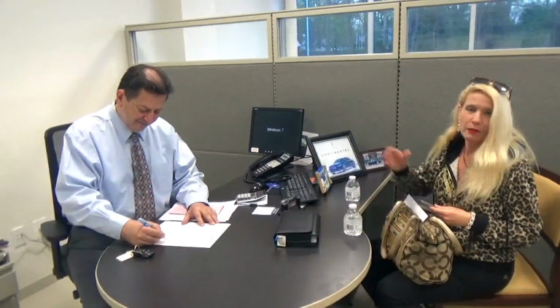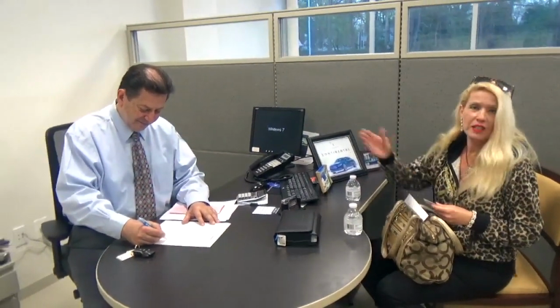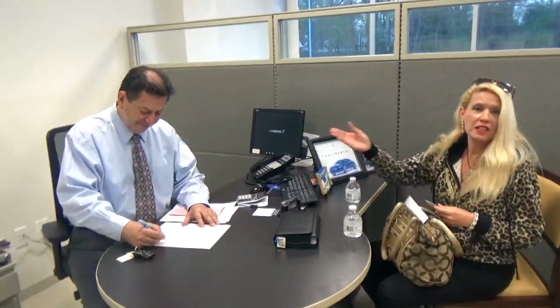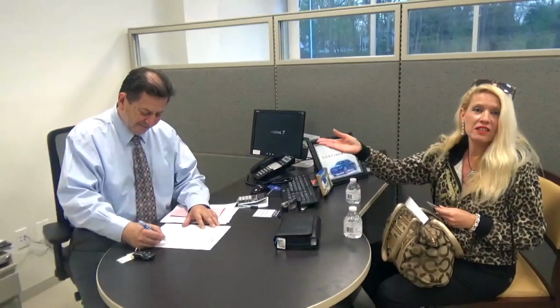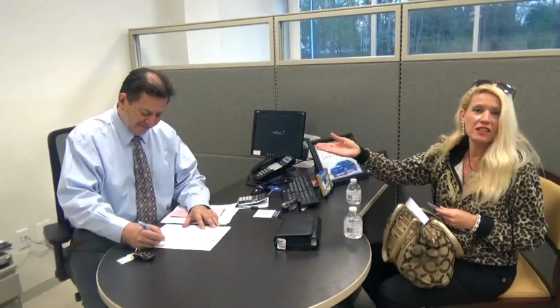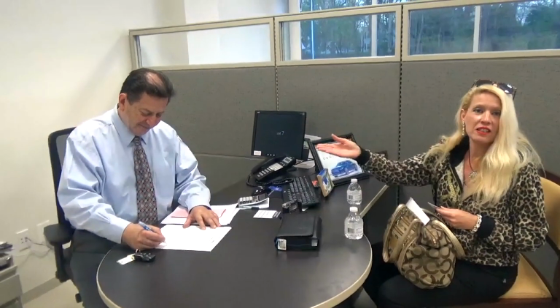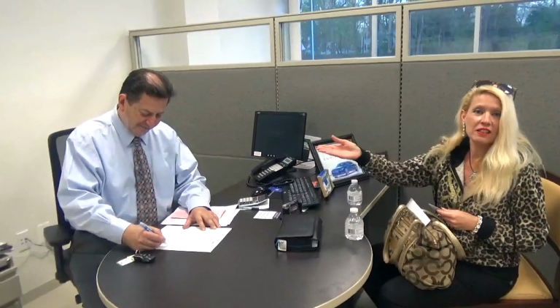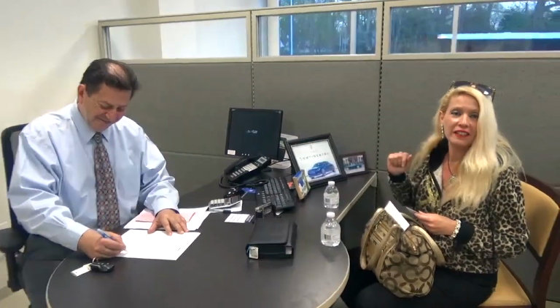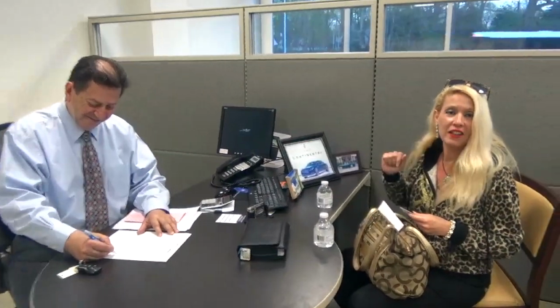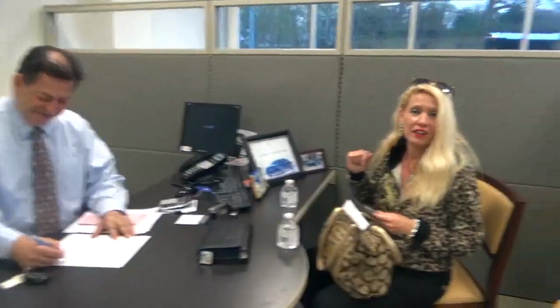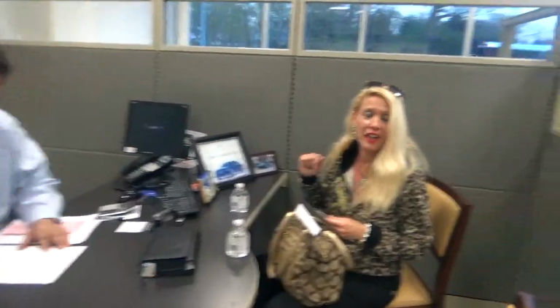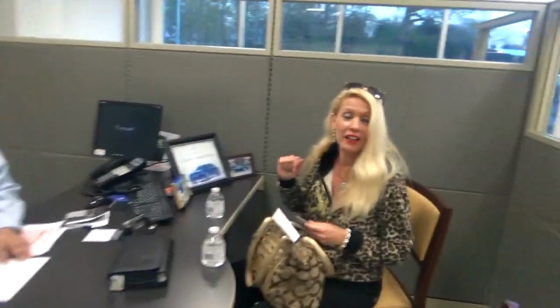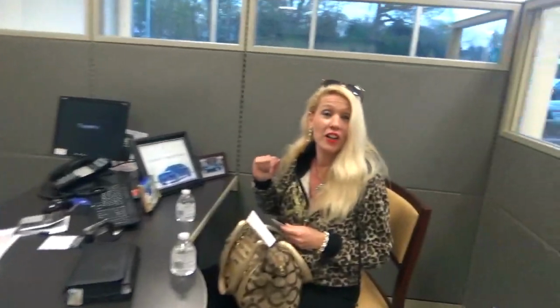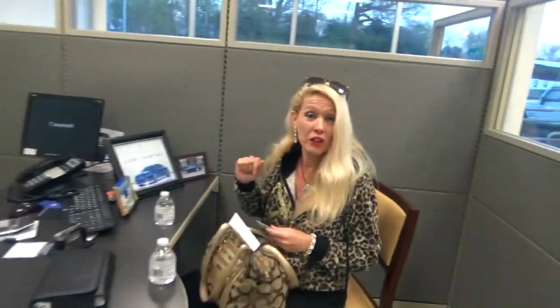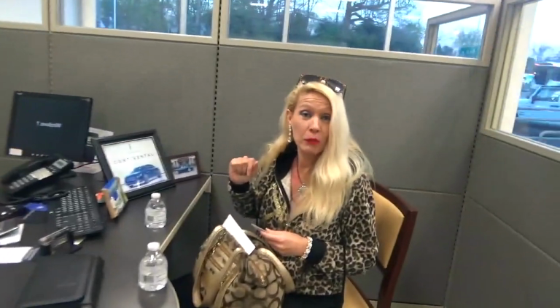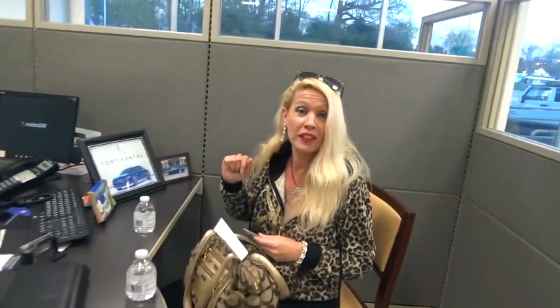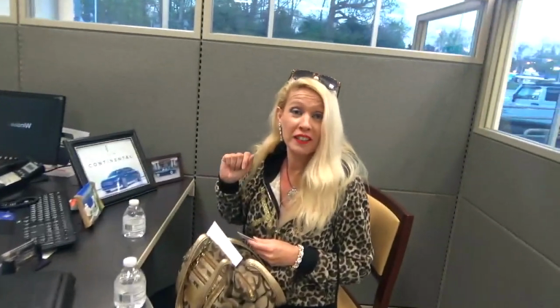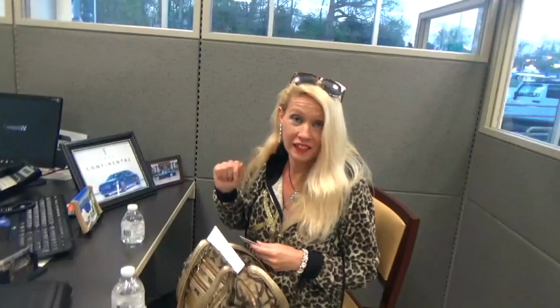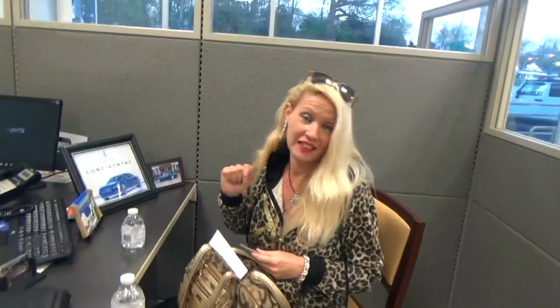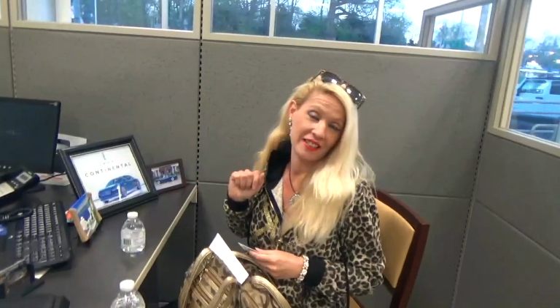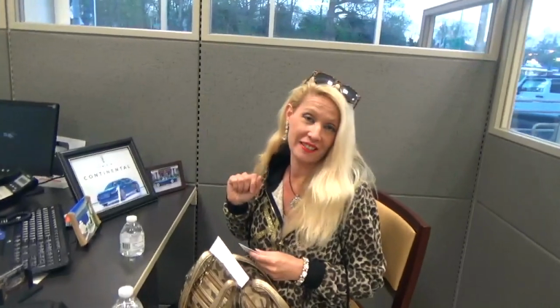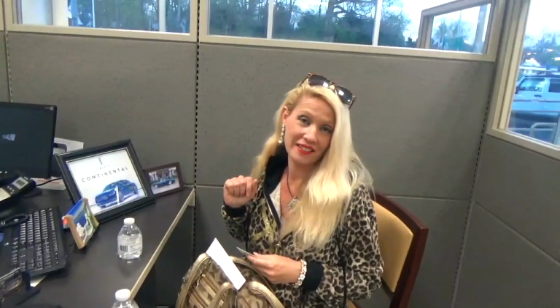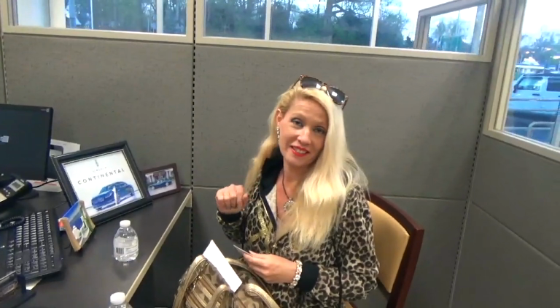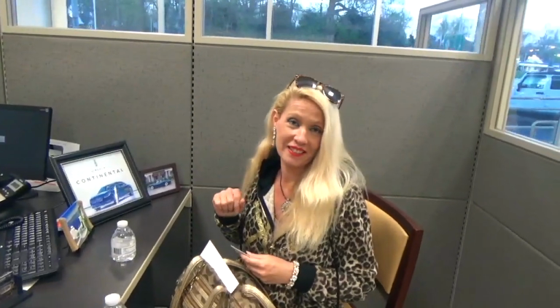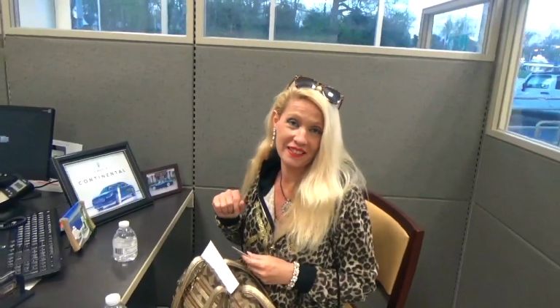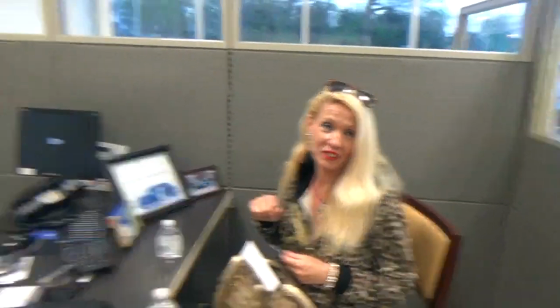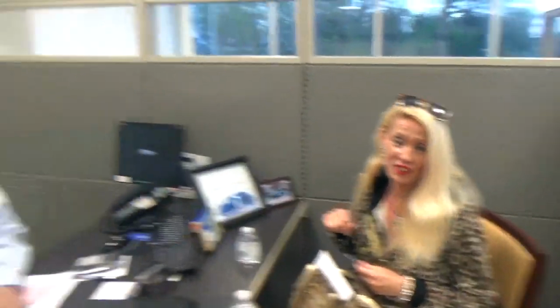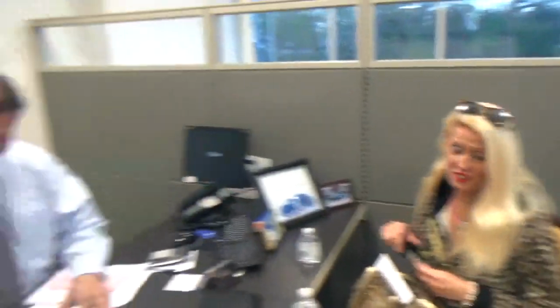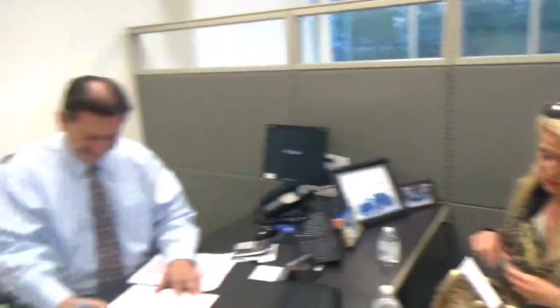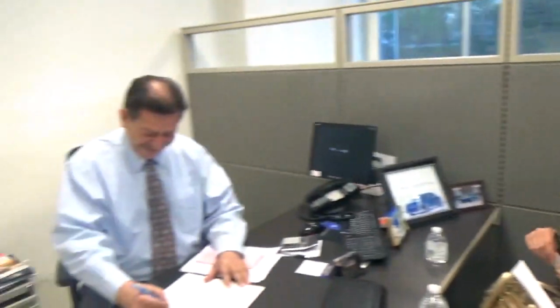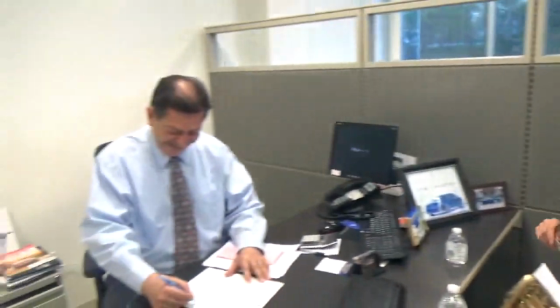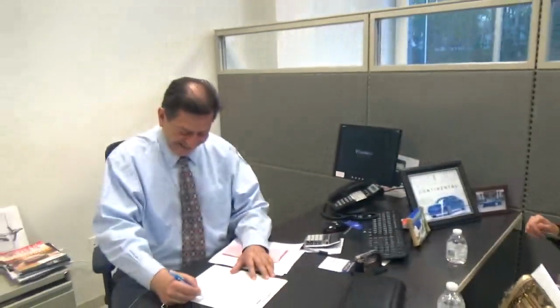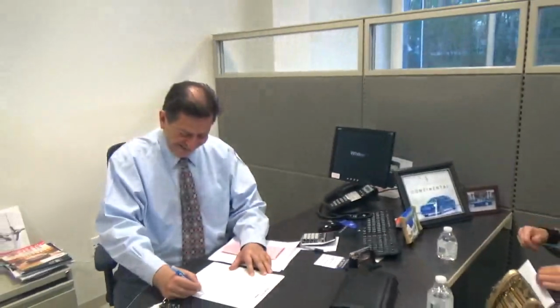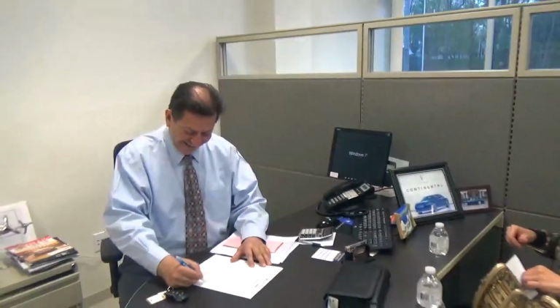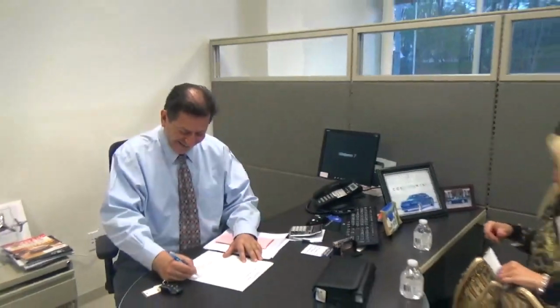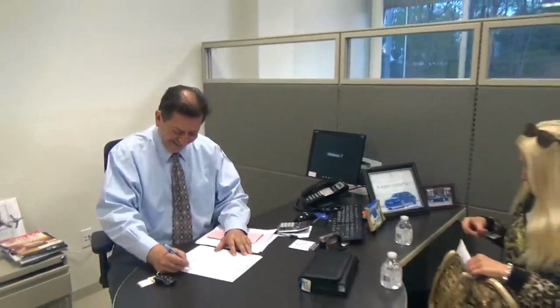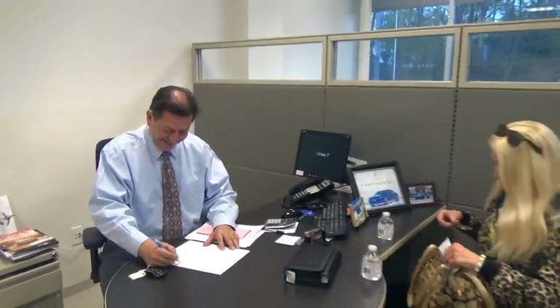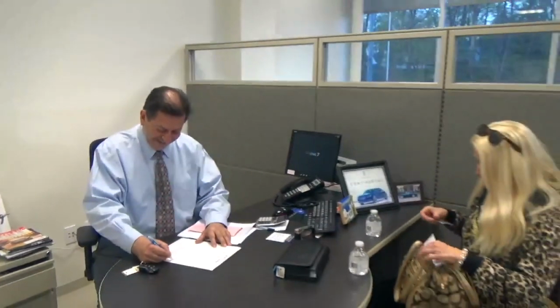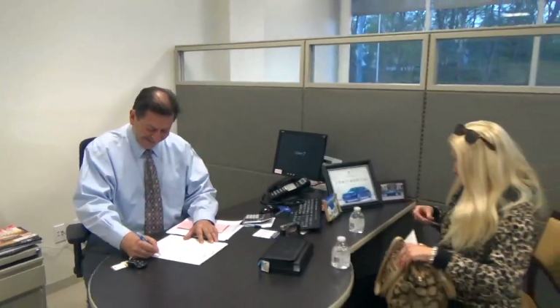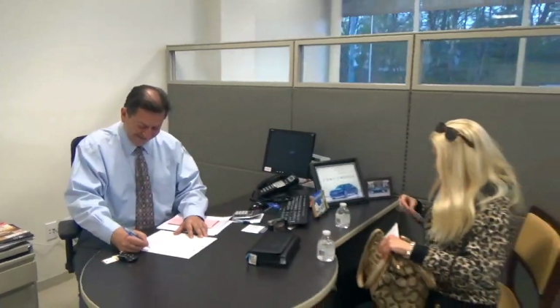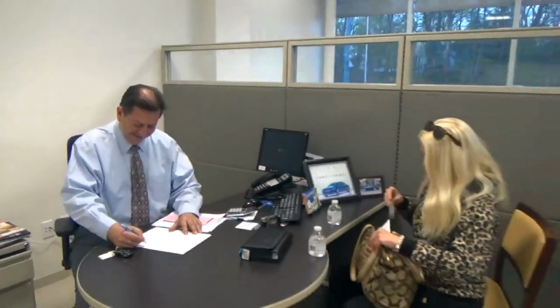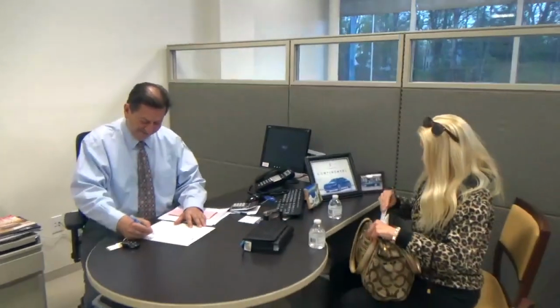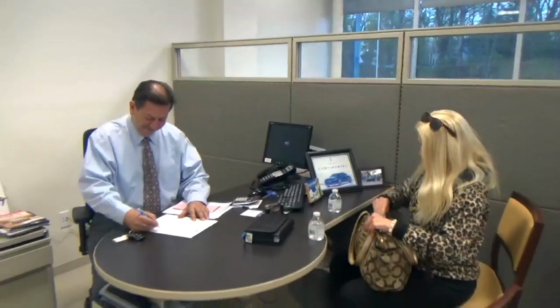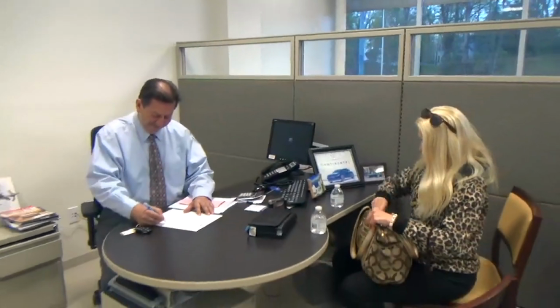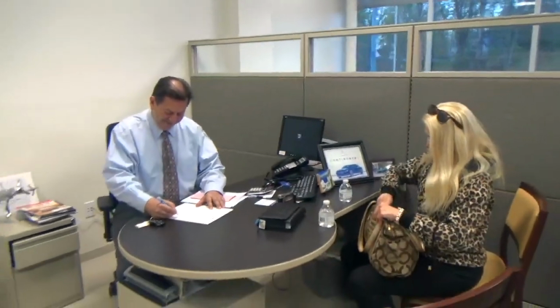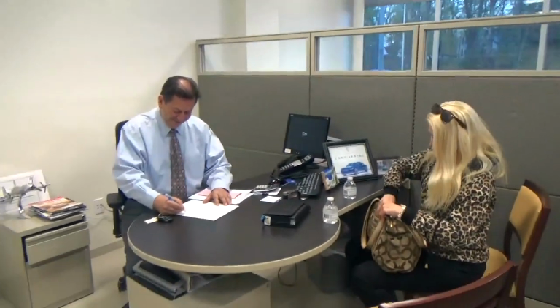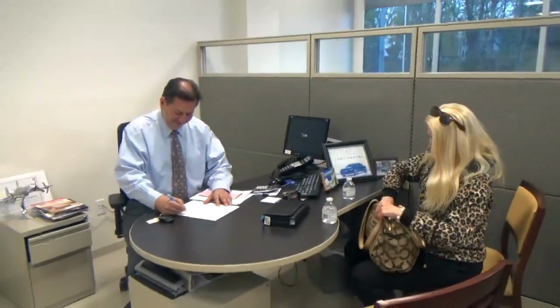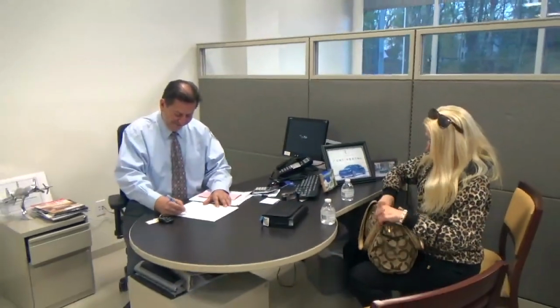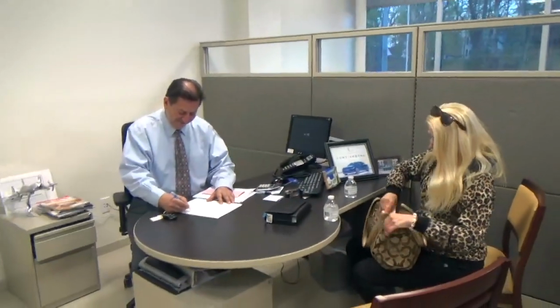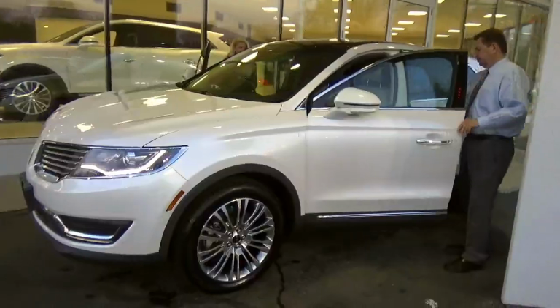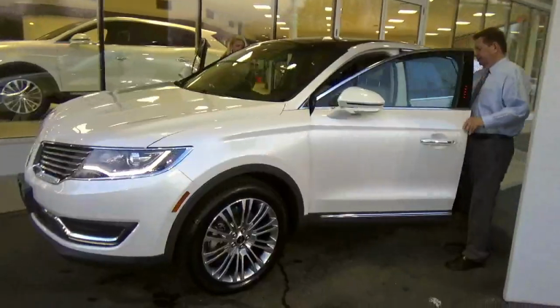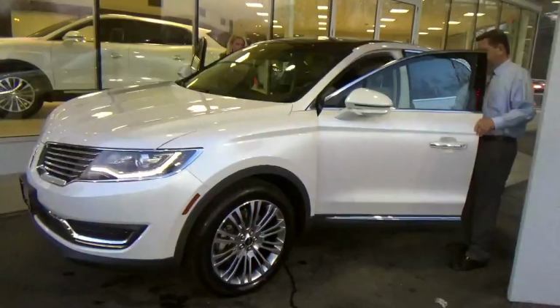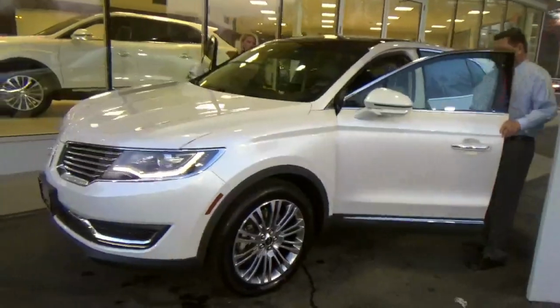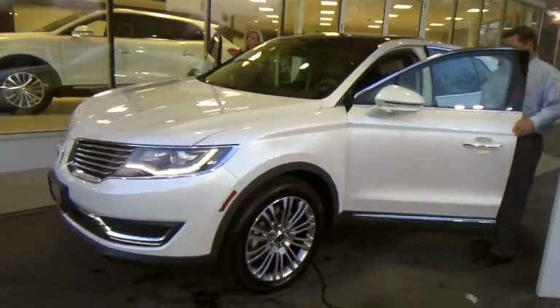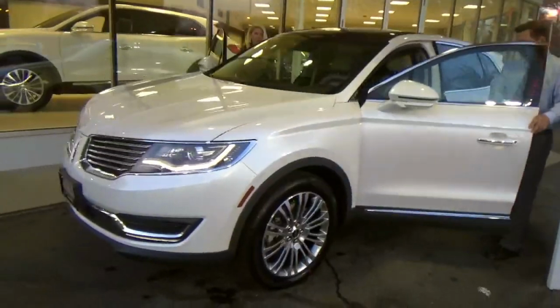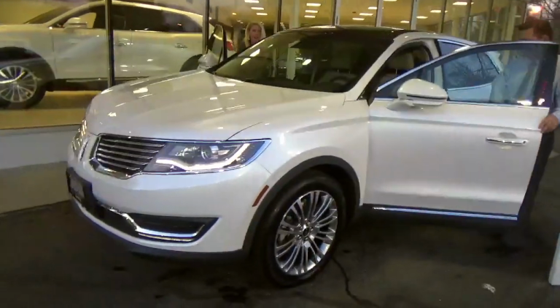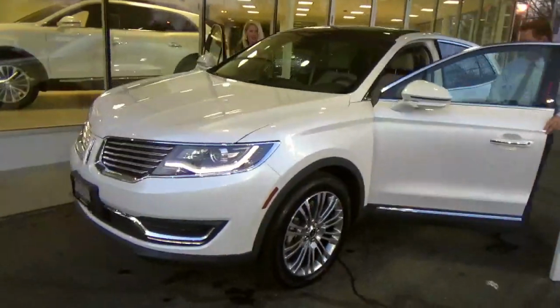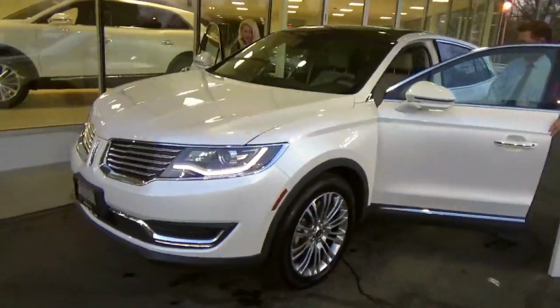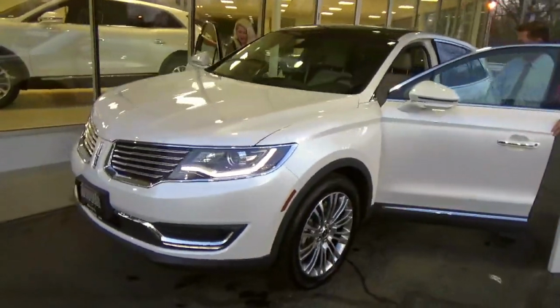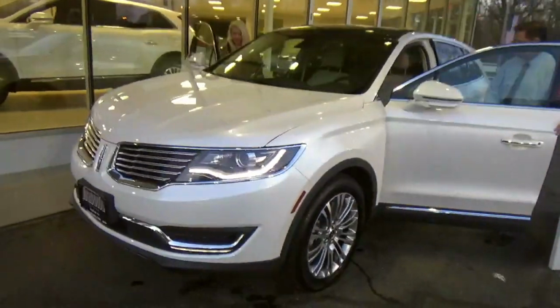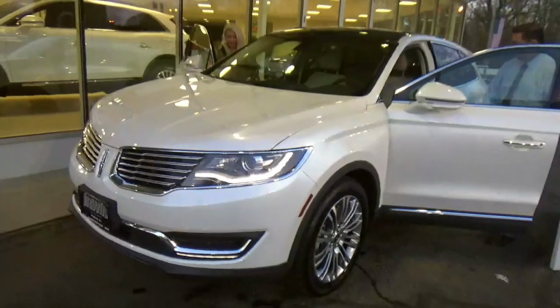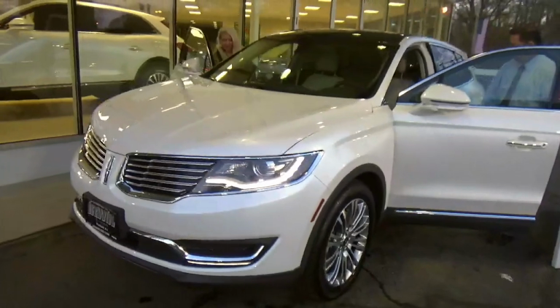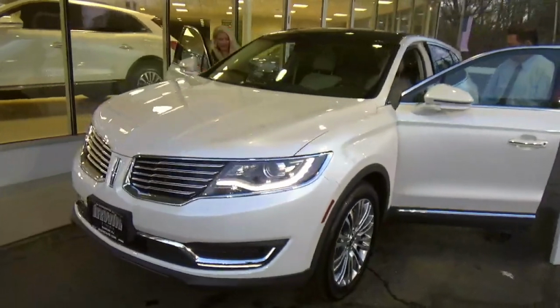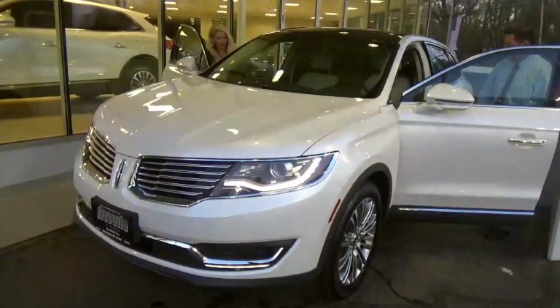Come and see Steve at Erwin Lincoln. That's right, come and see Steve. The new Lincoln truck.